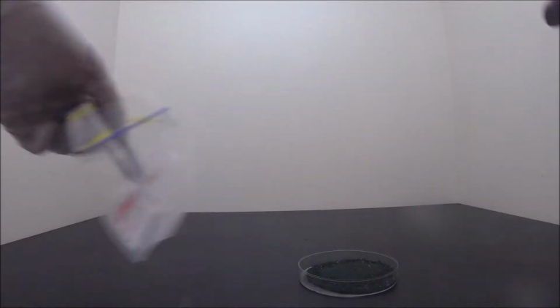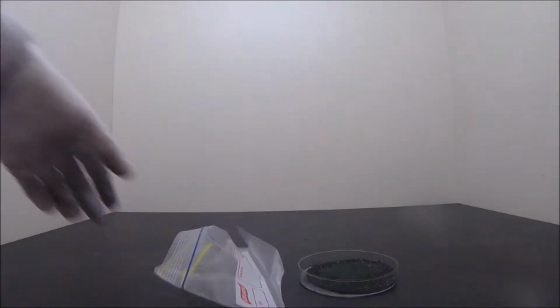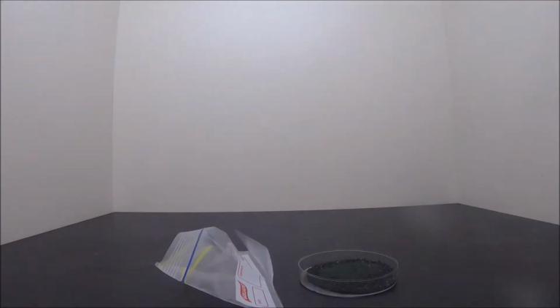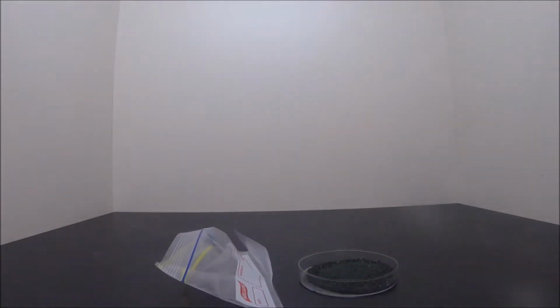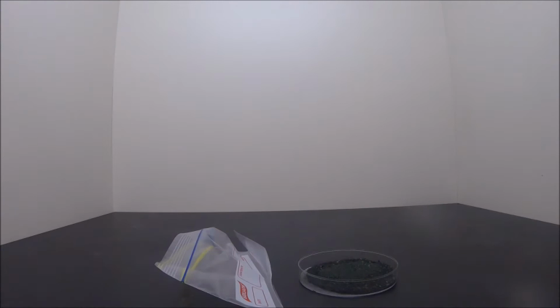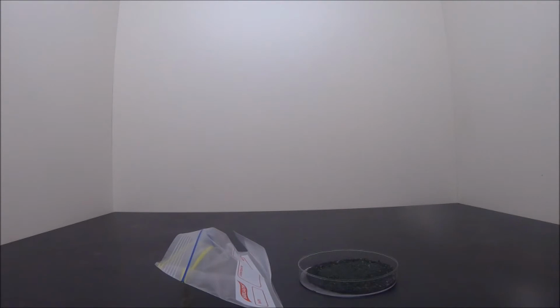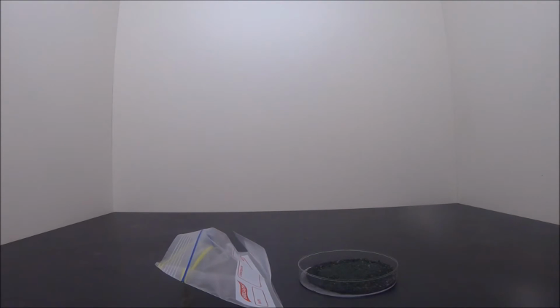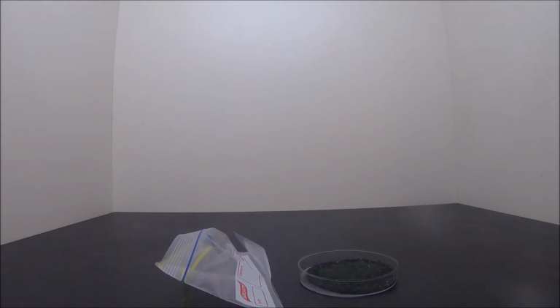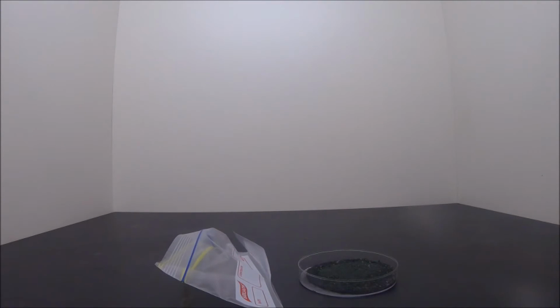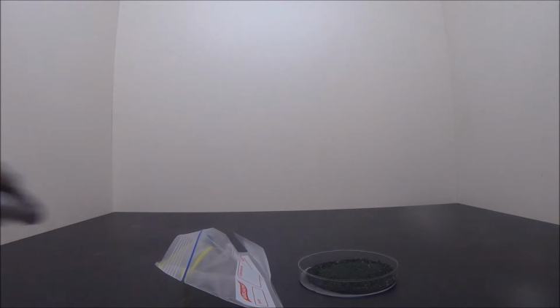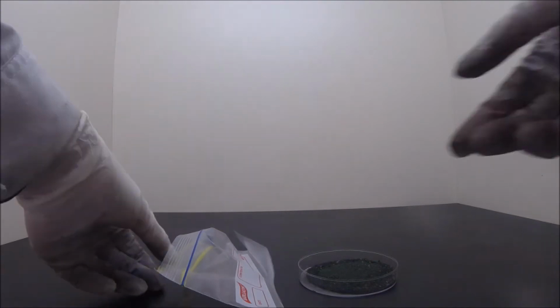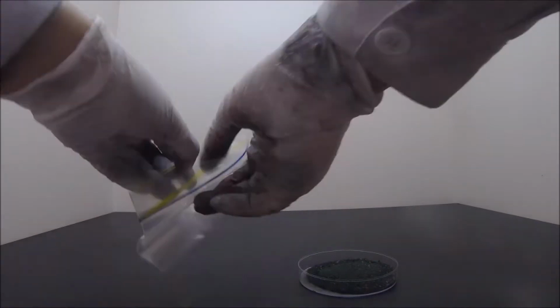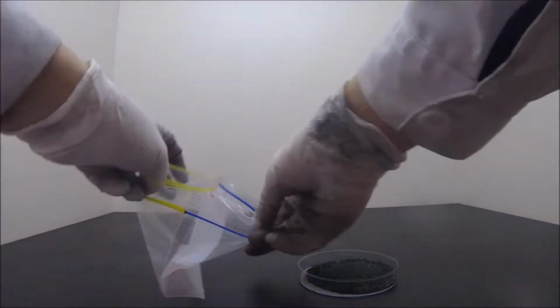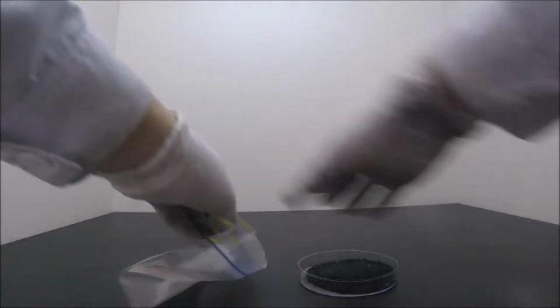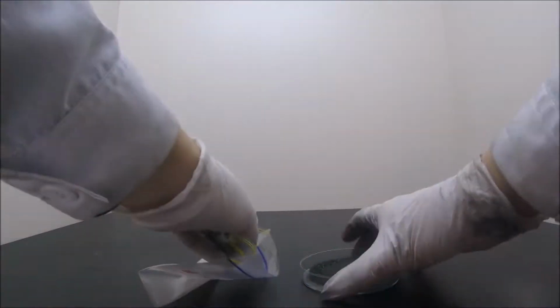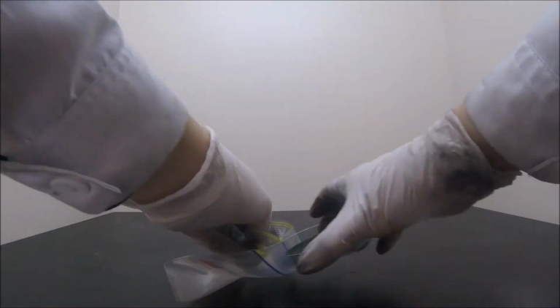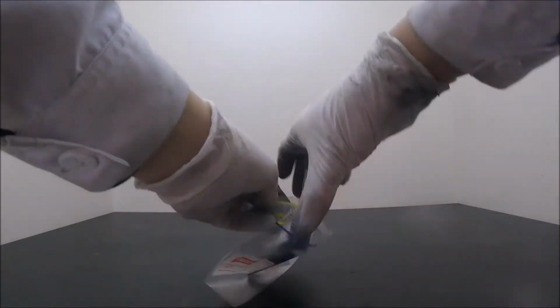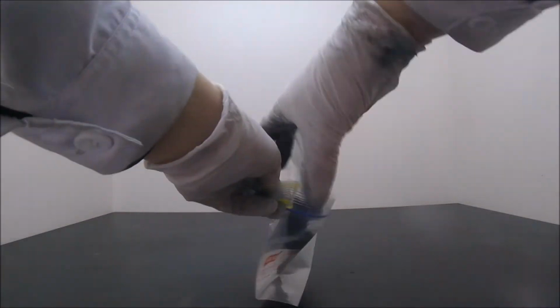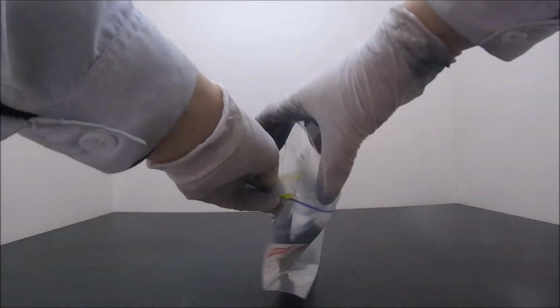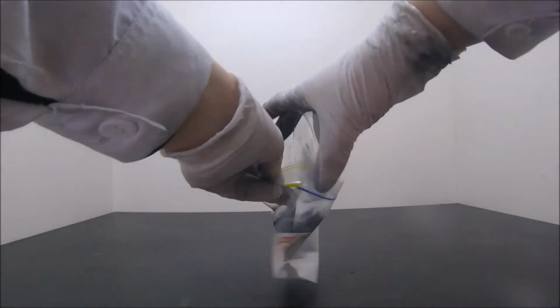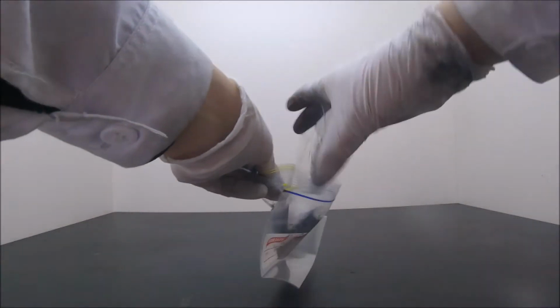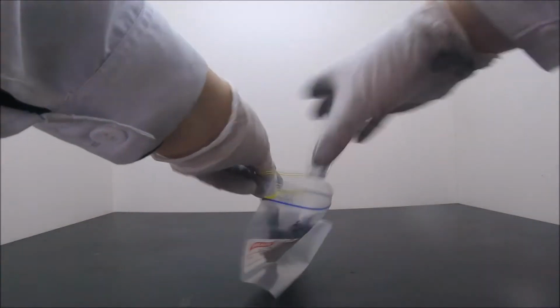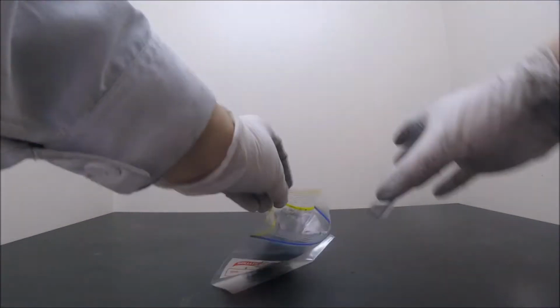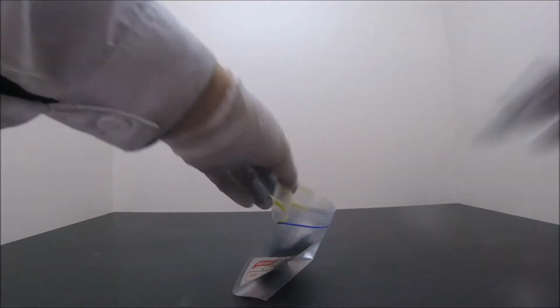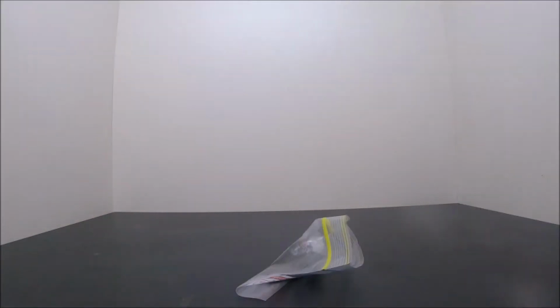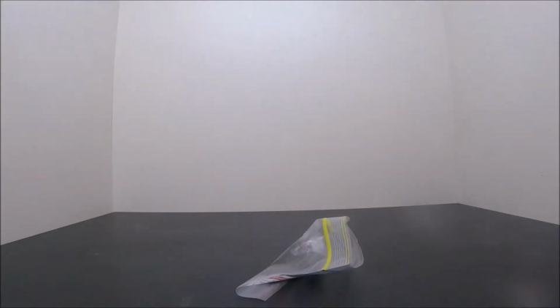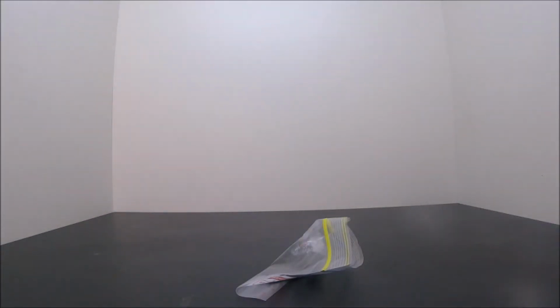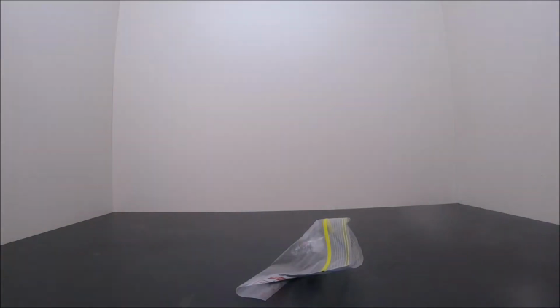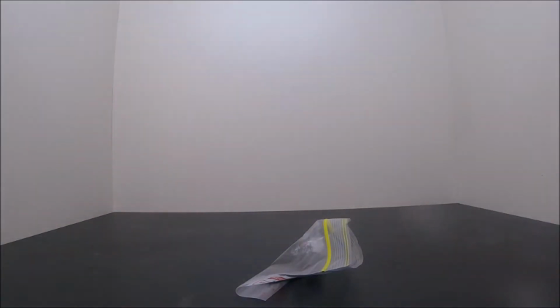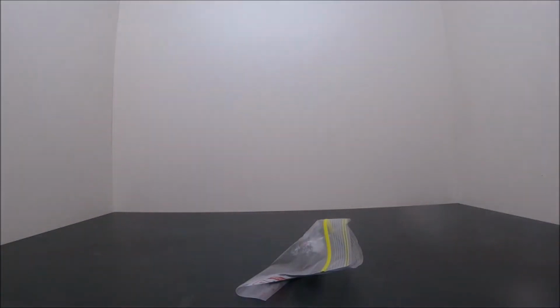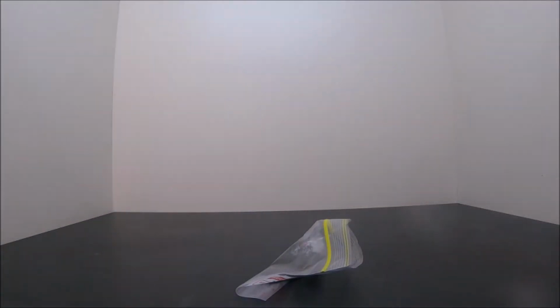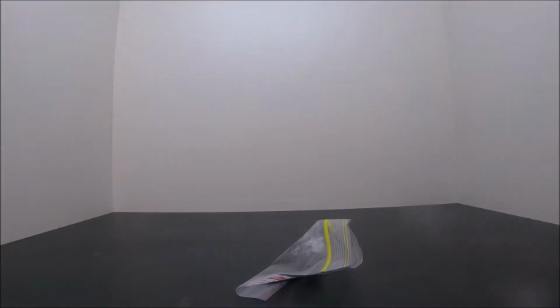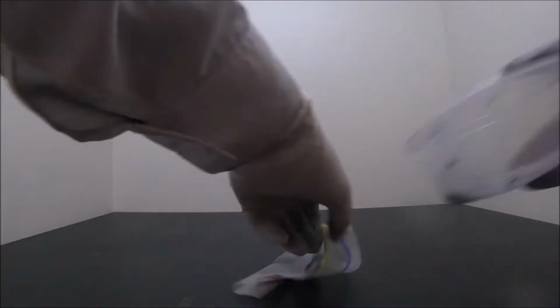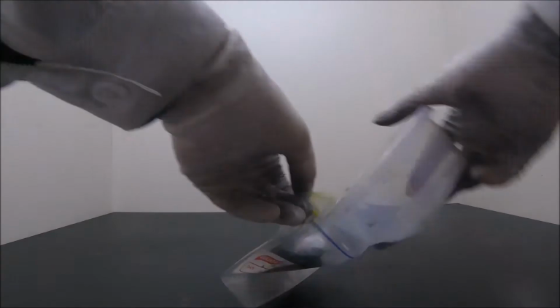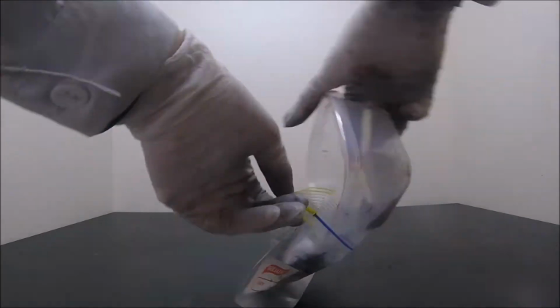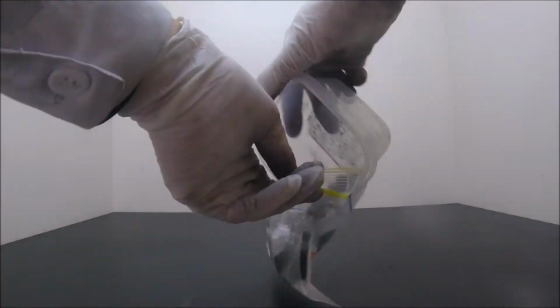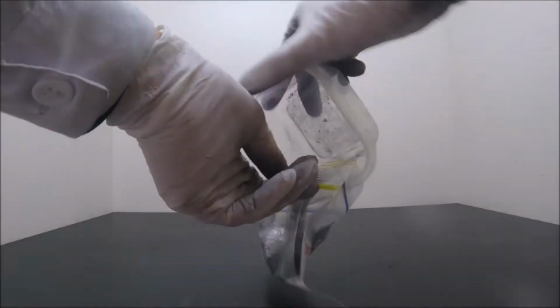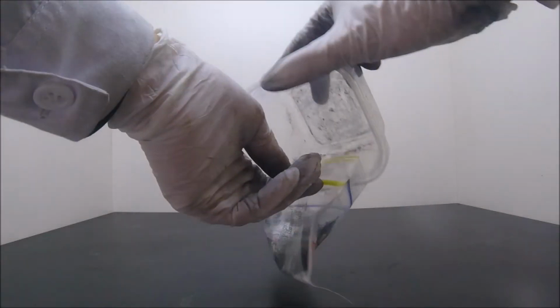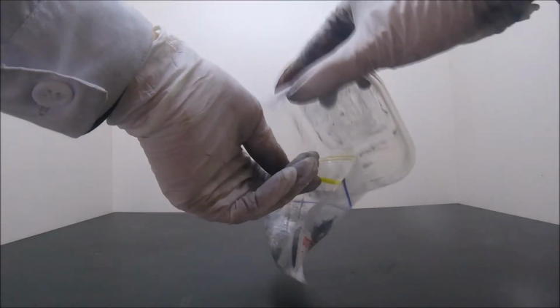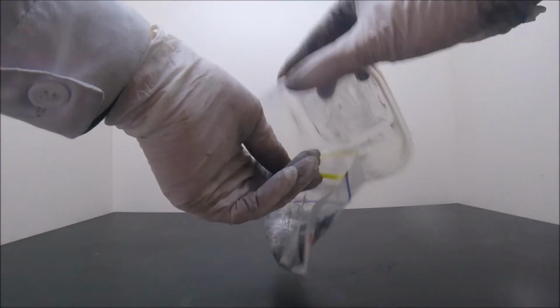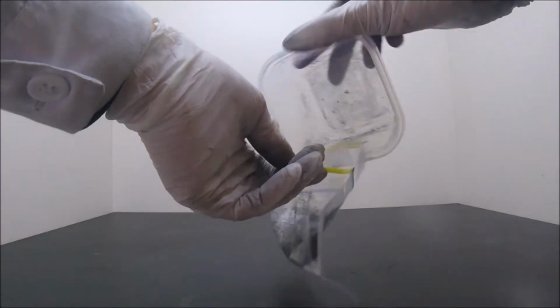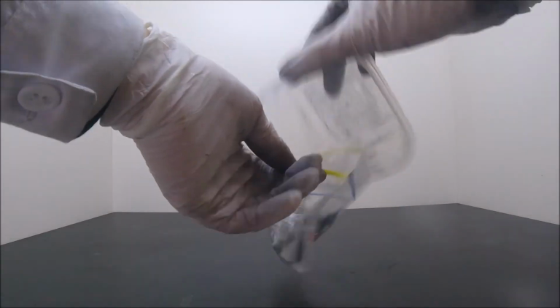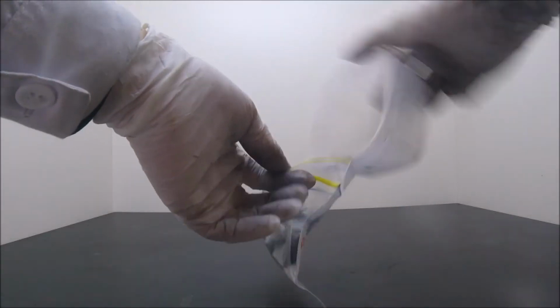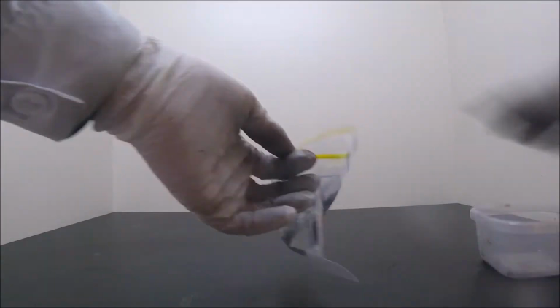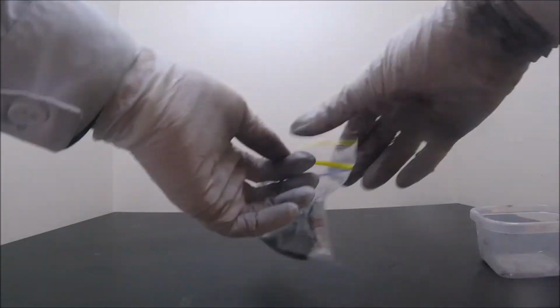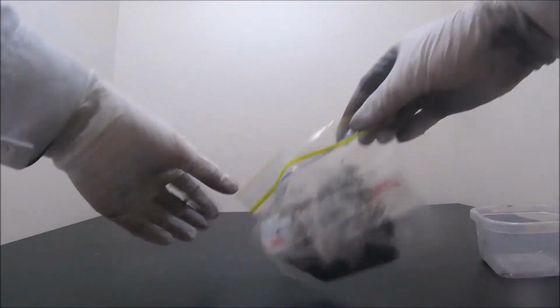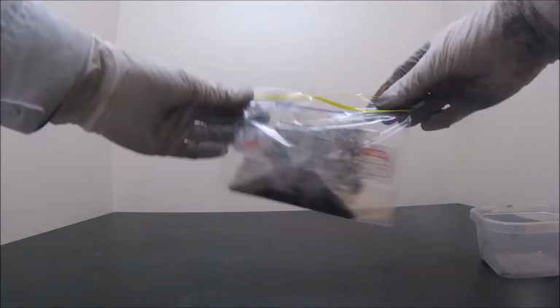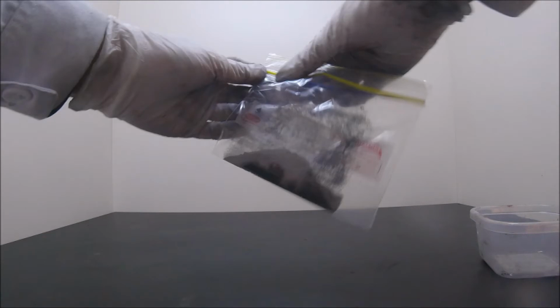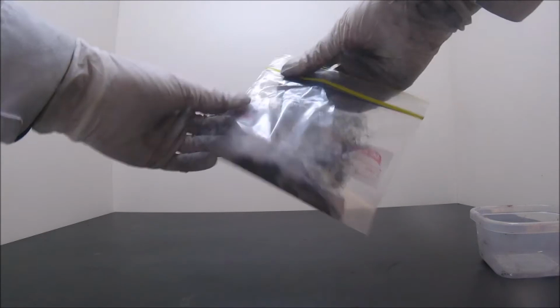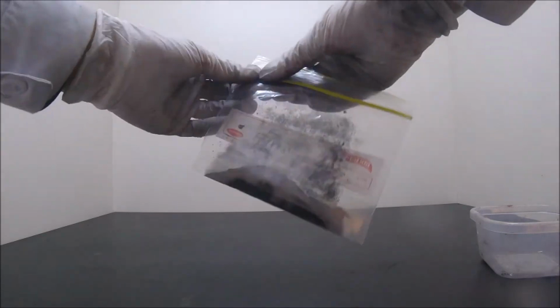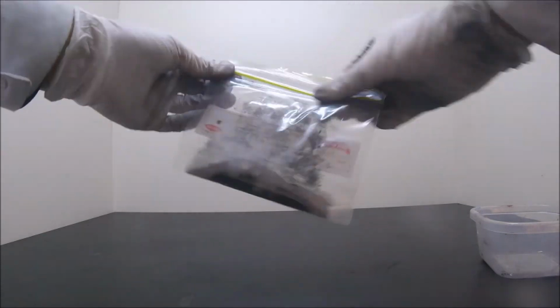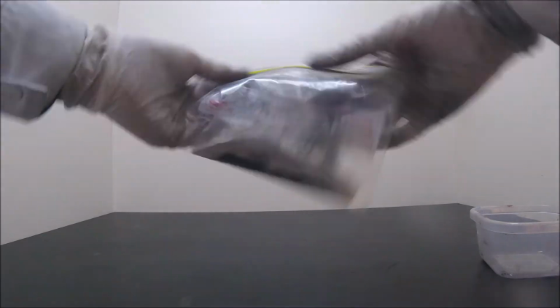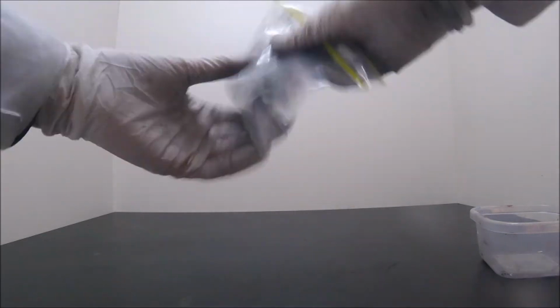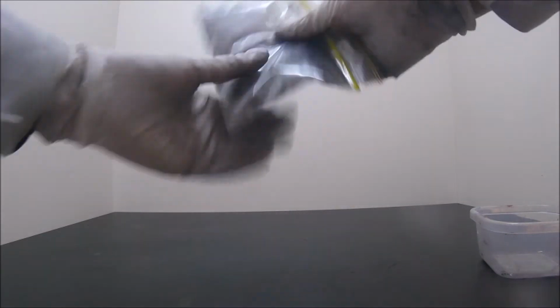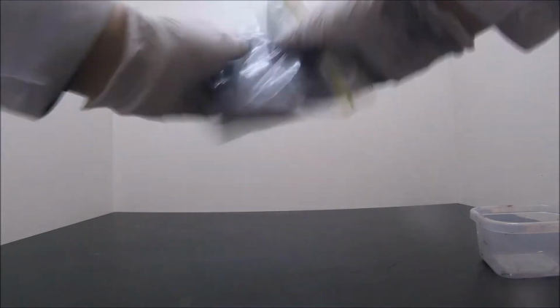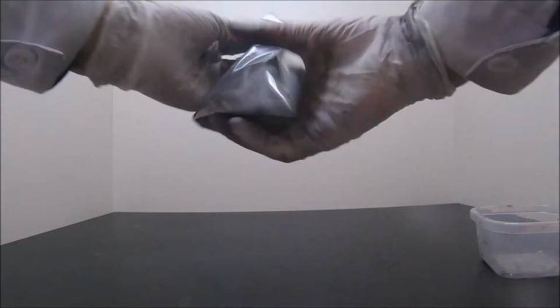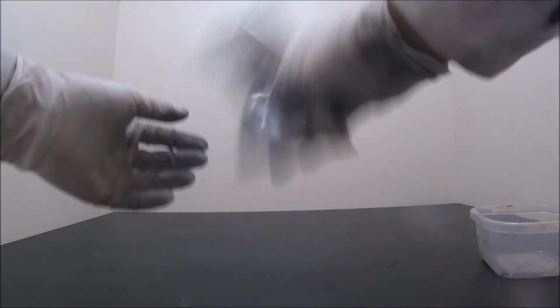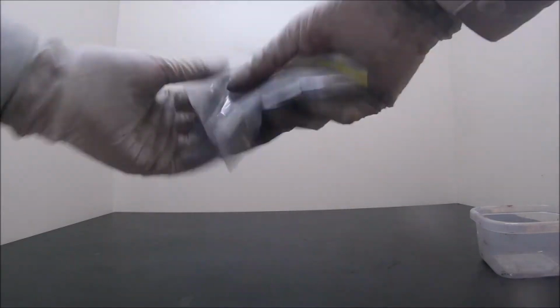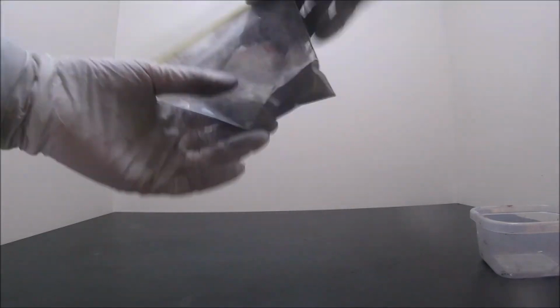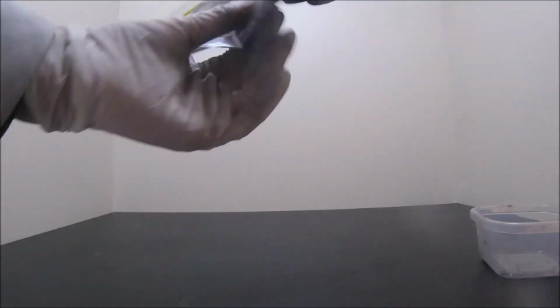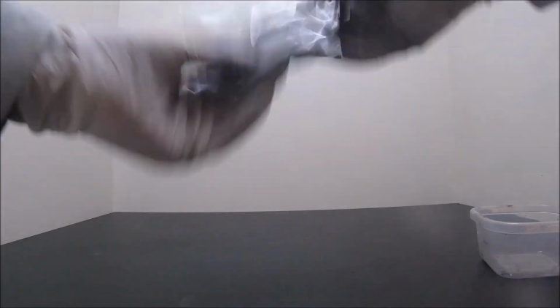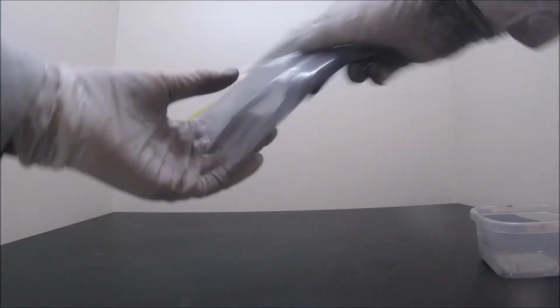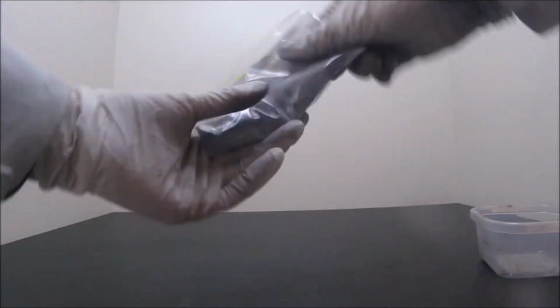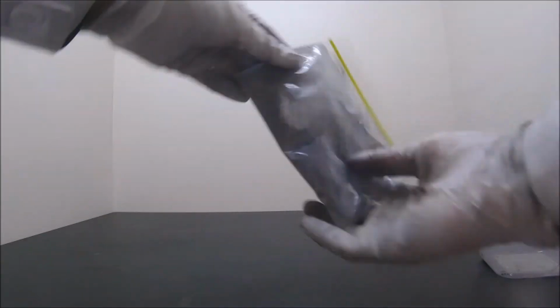Just like in the previous videos, the two components are transferred into a zipper bag and mixed thoroughly.